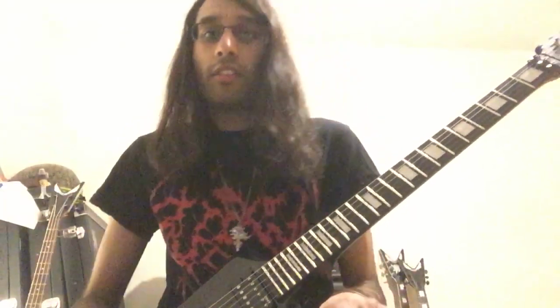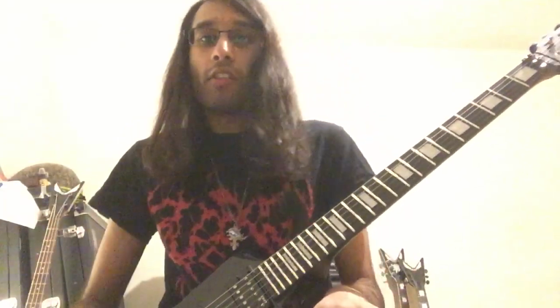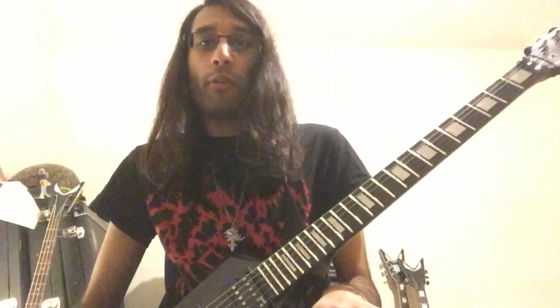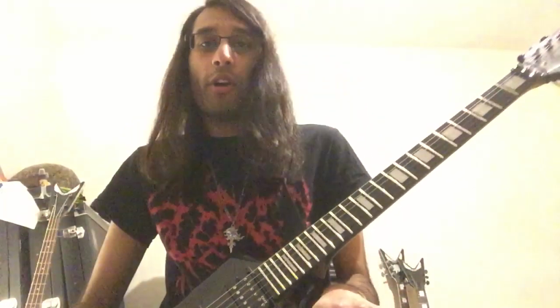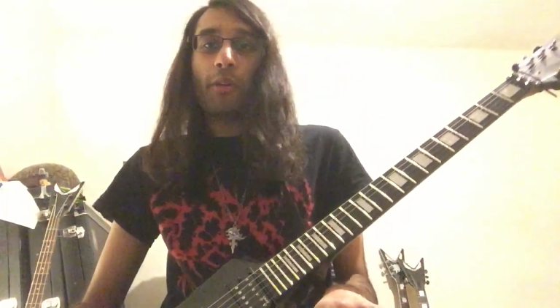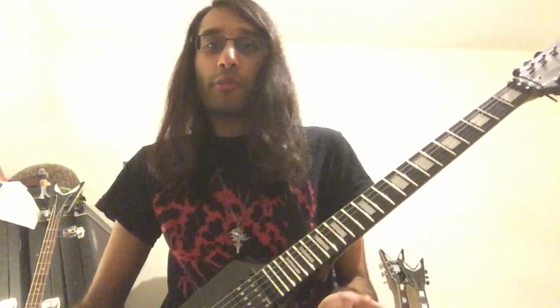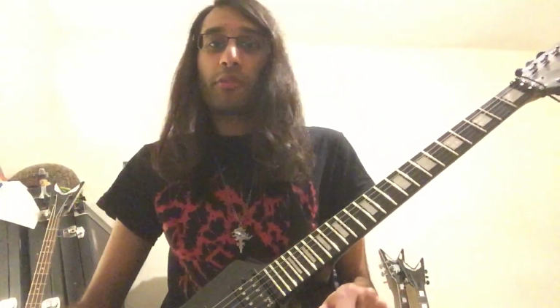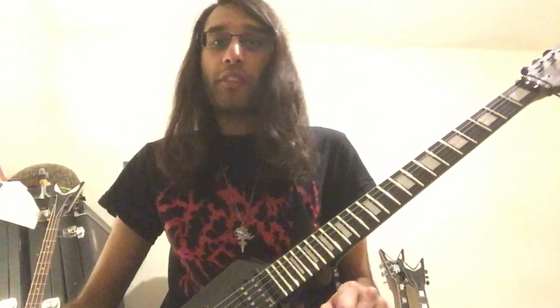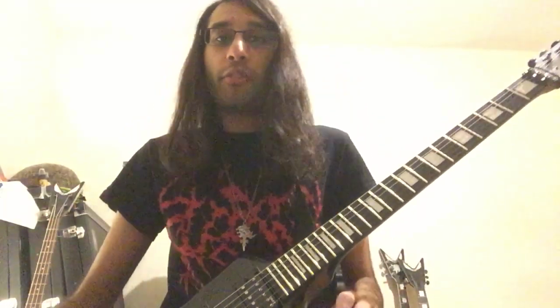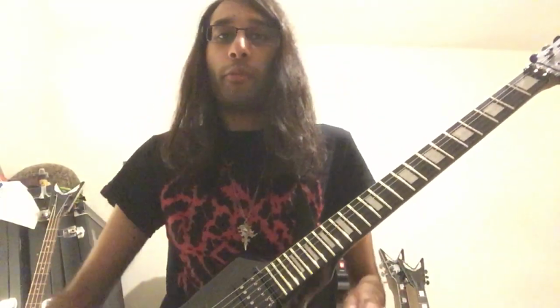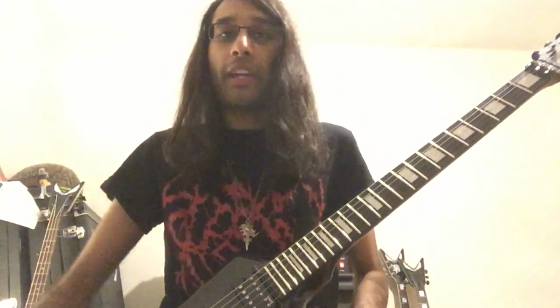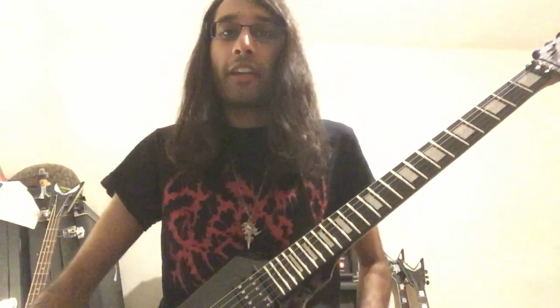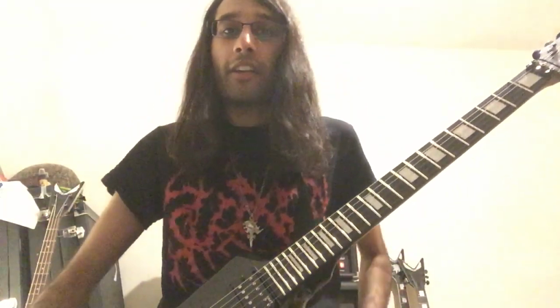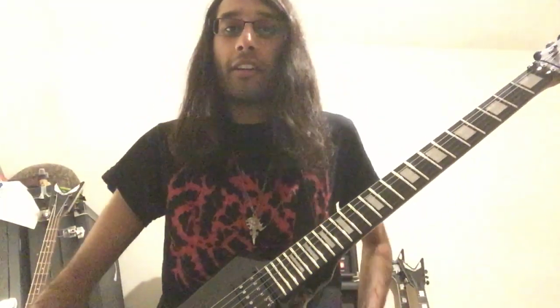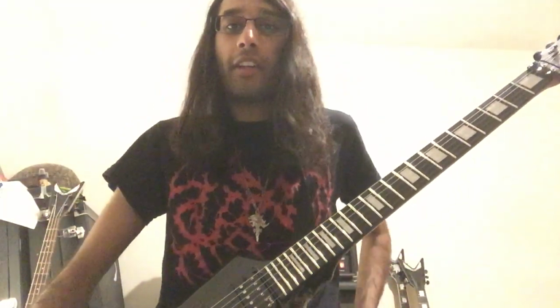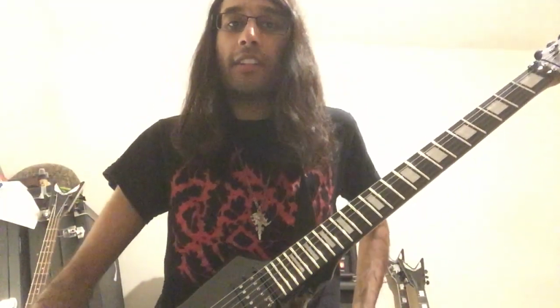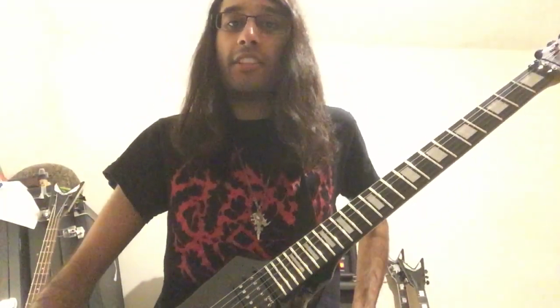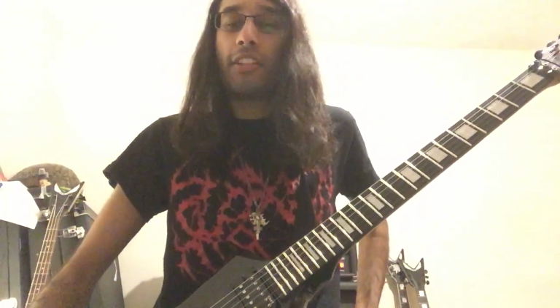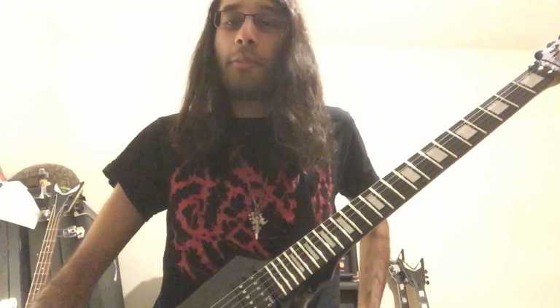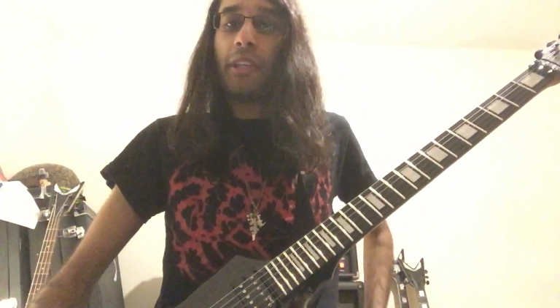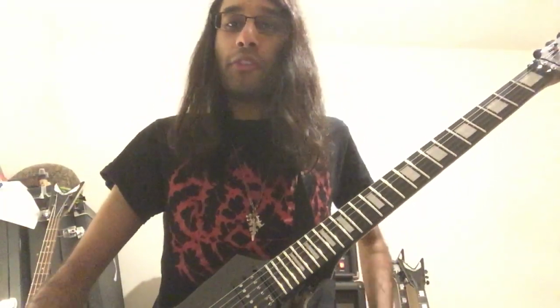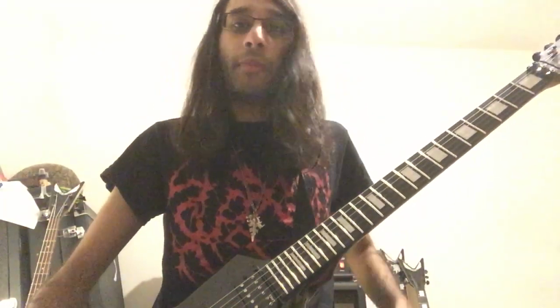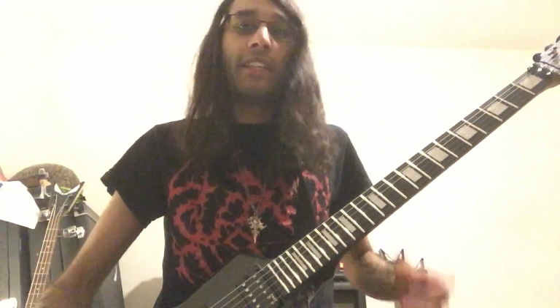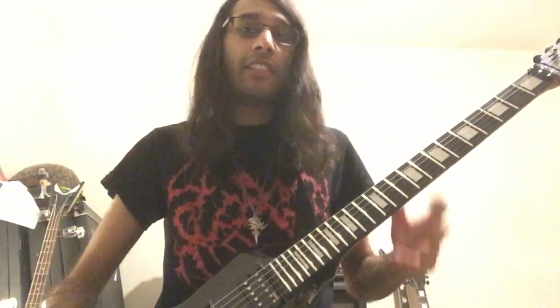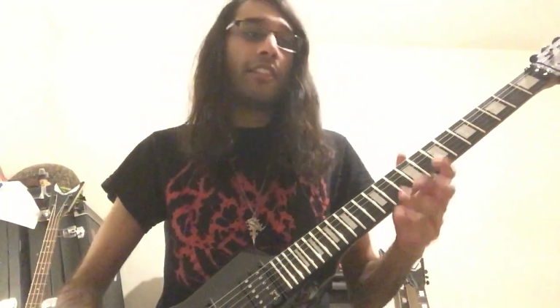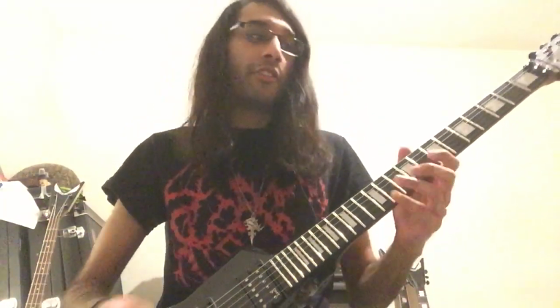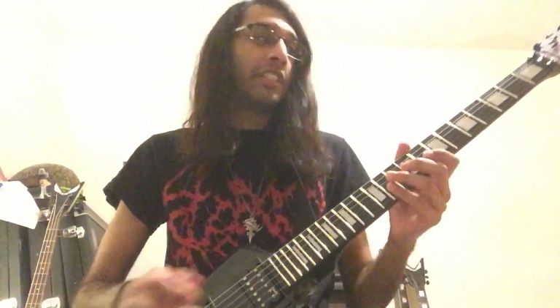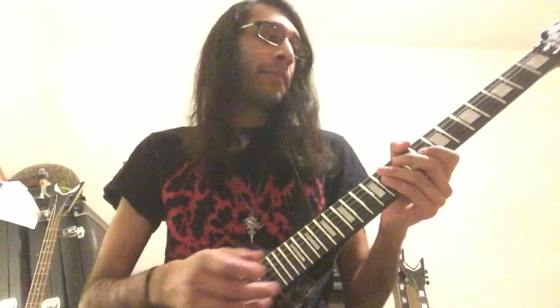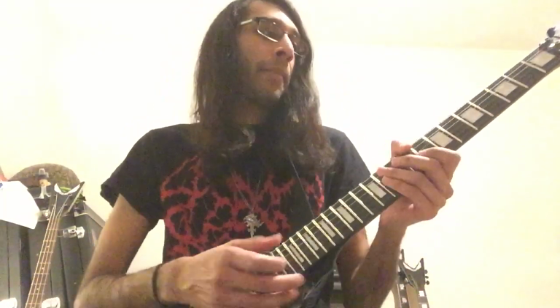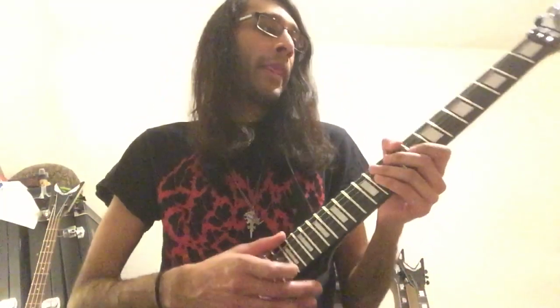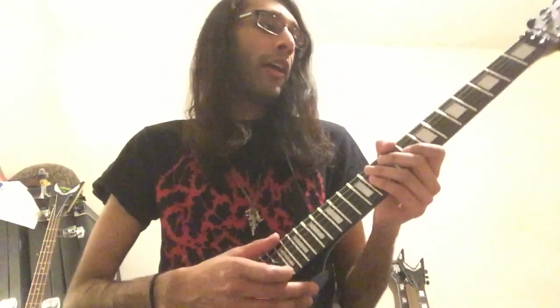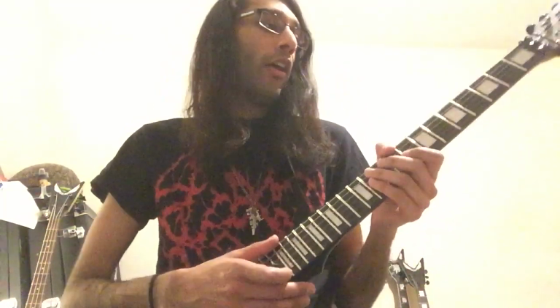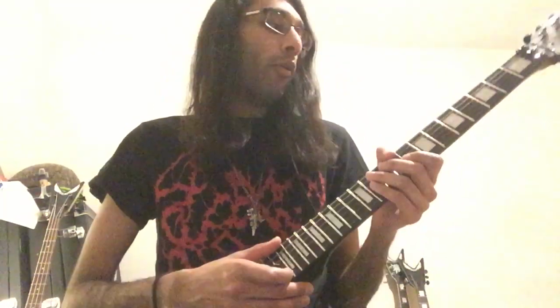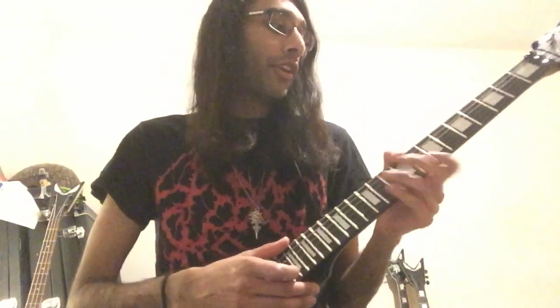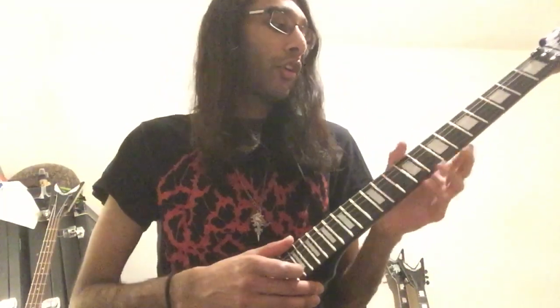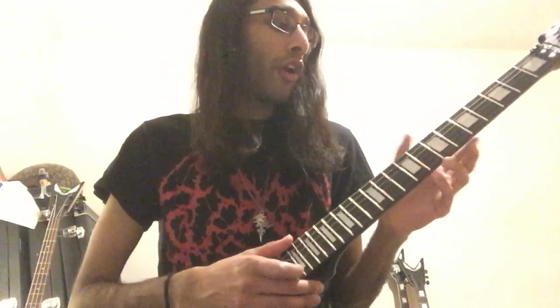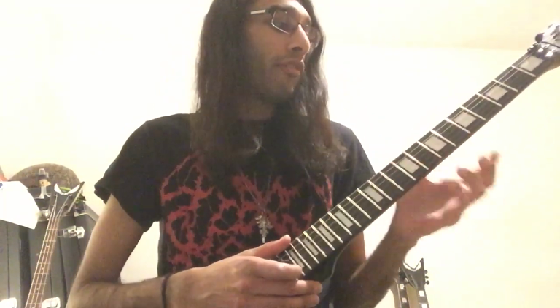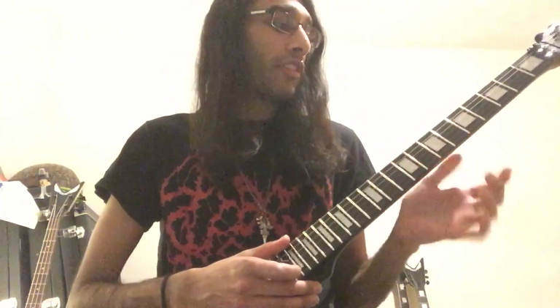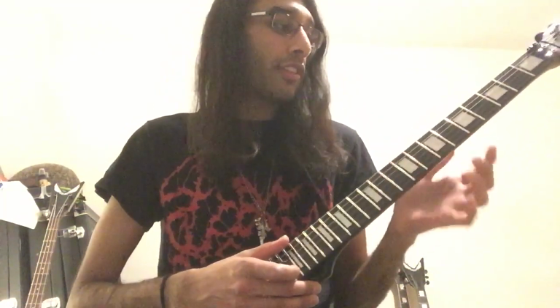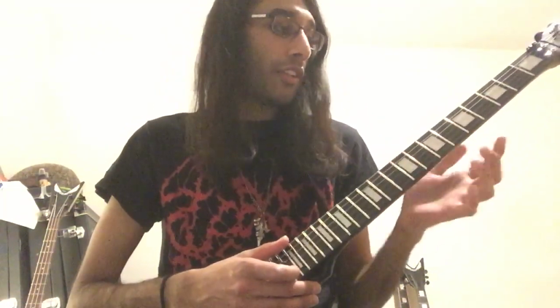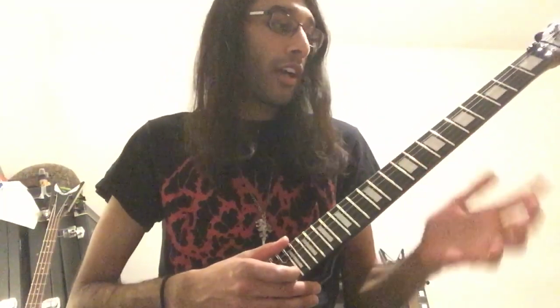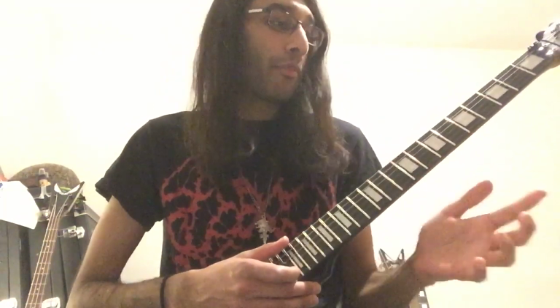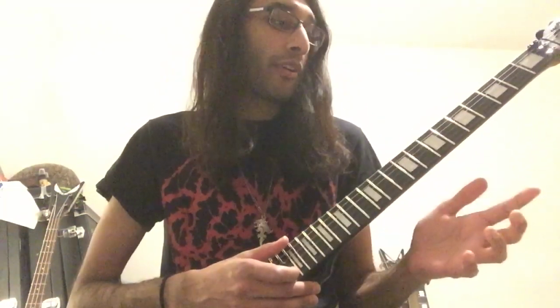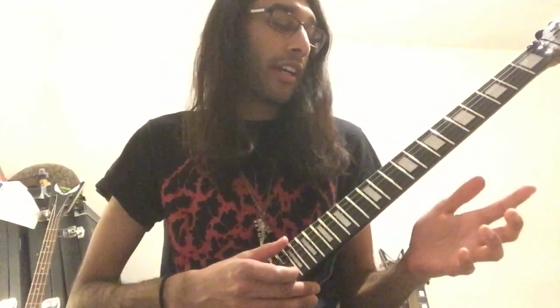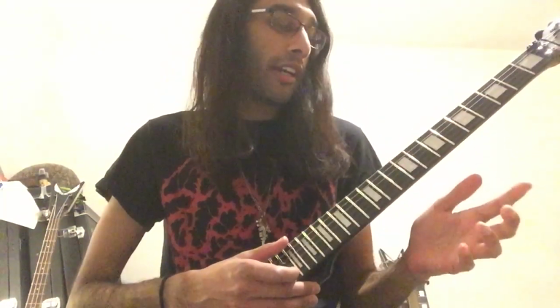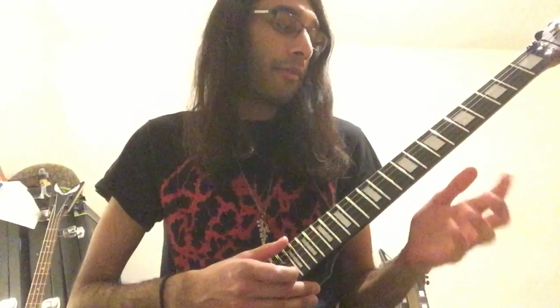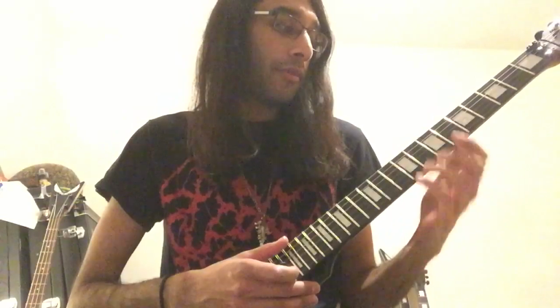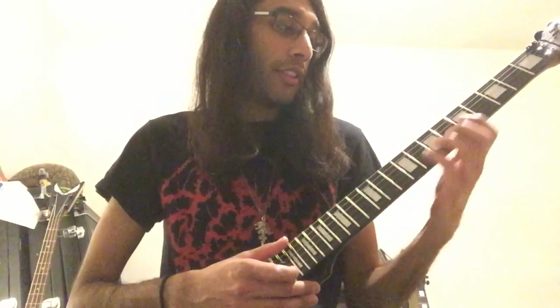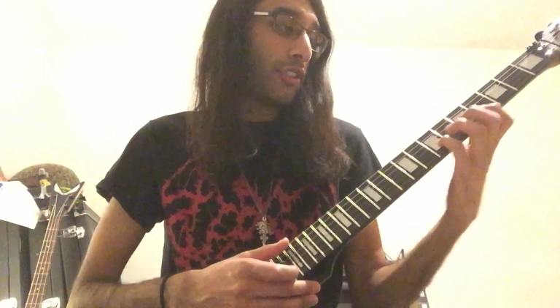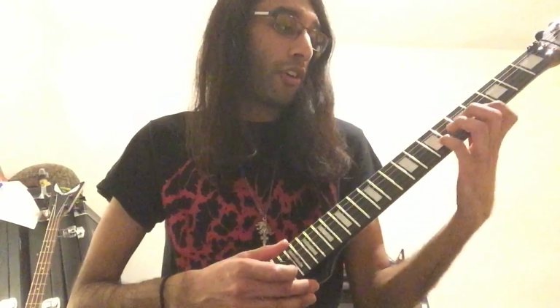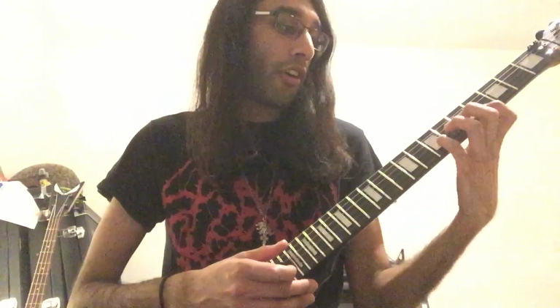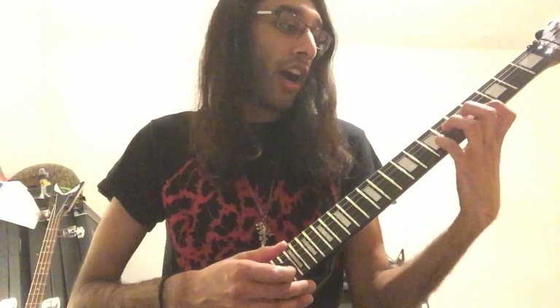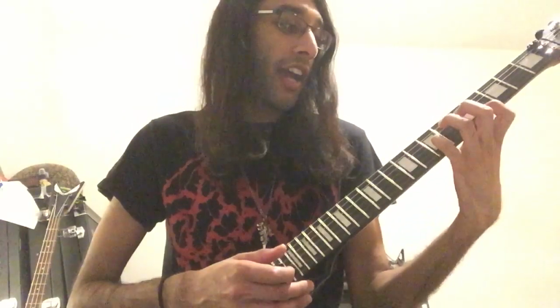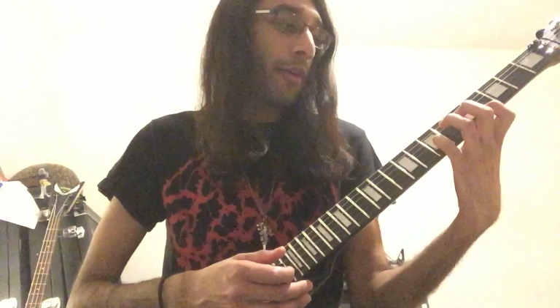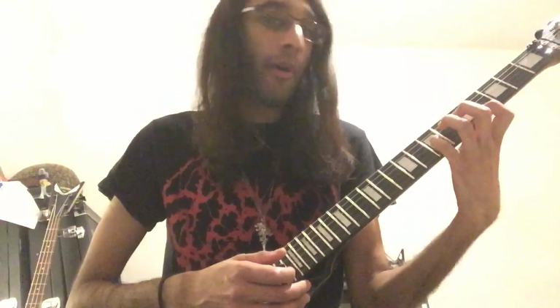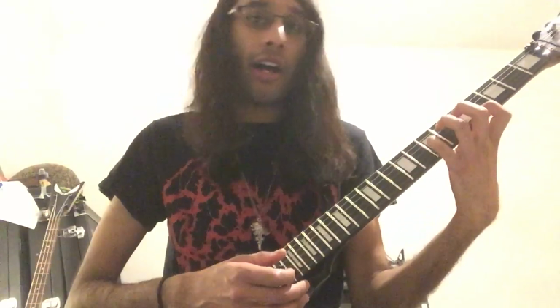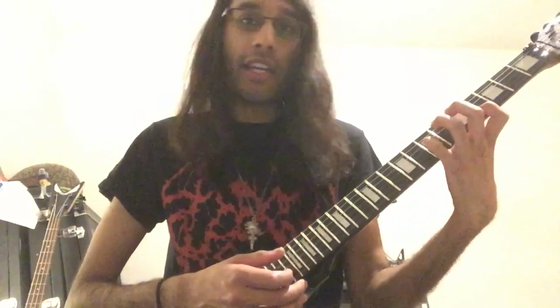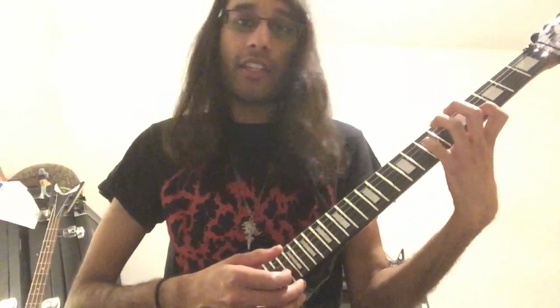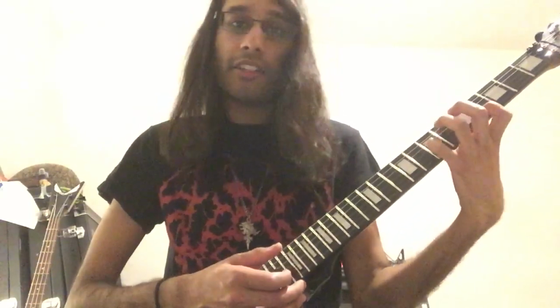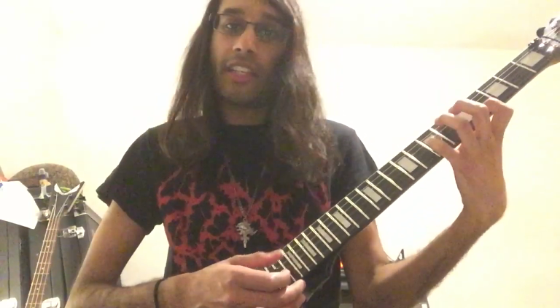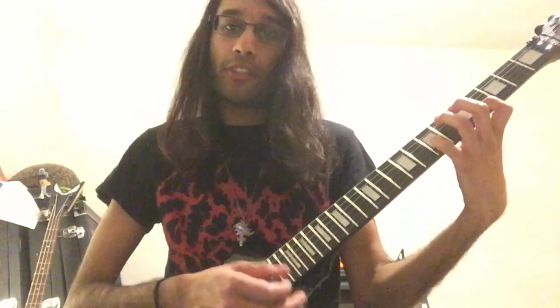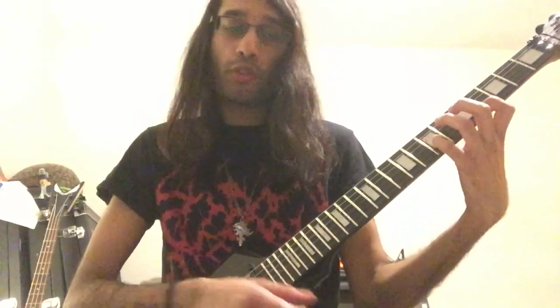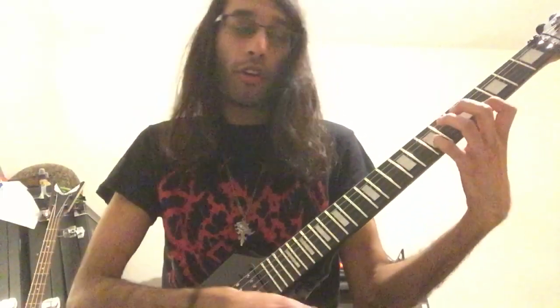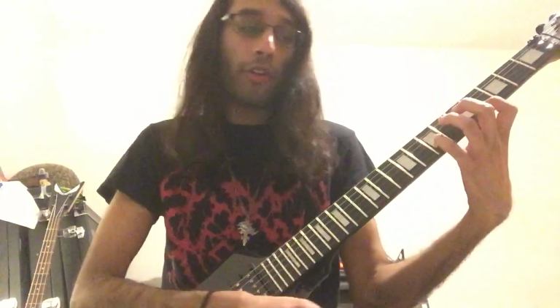Alright, welcome to Riff of the Week. This is gonna be a new mini-series. We're gonna go over Nightbringer, the song I Am I, the intro.